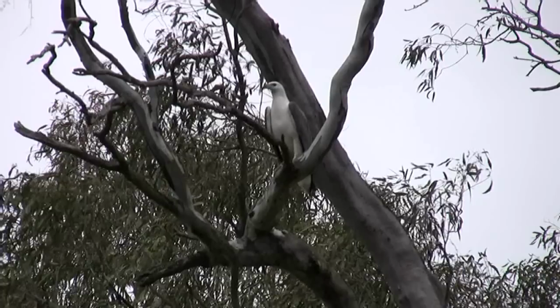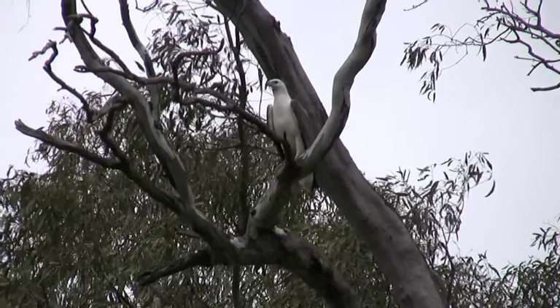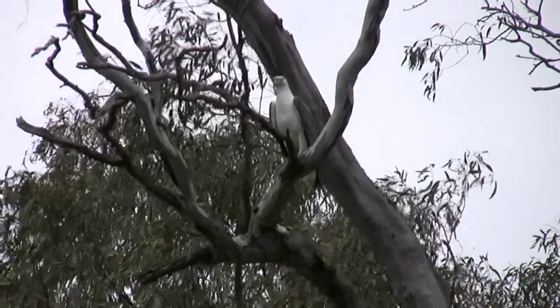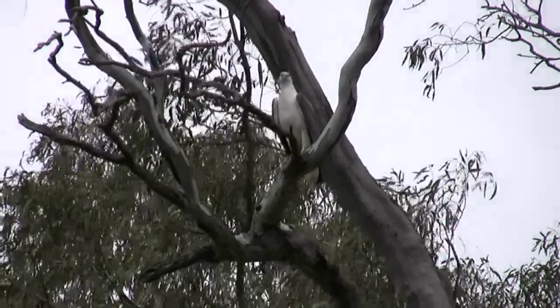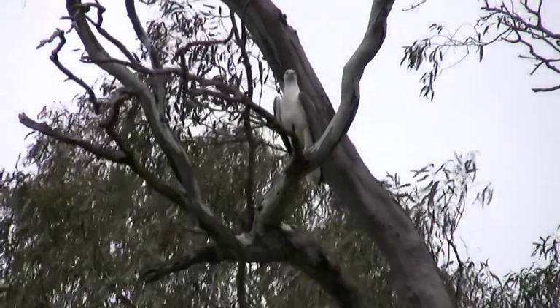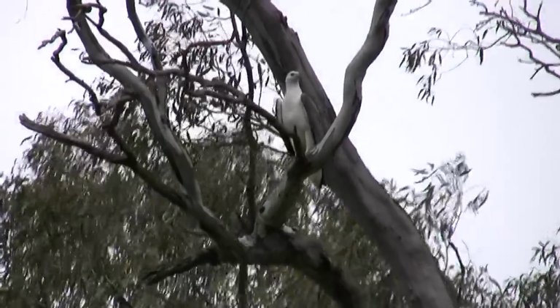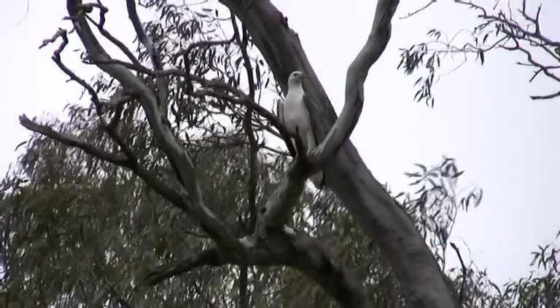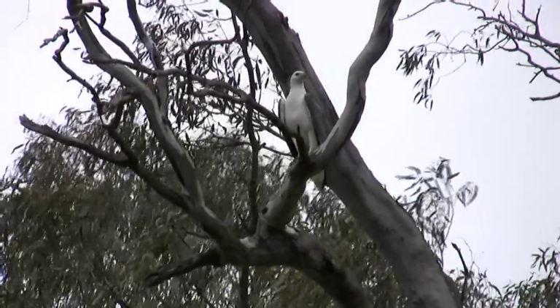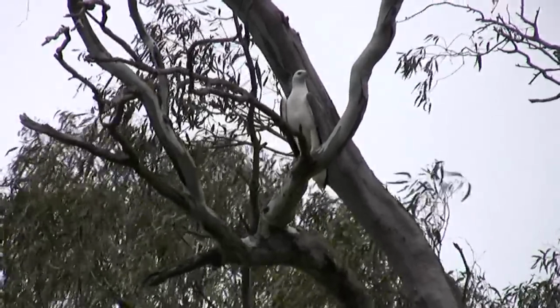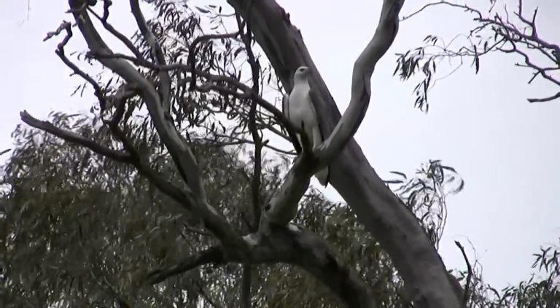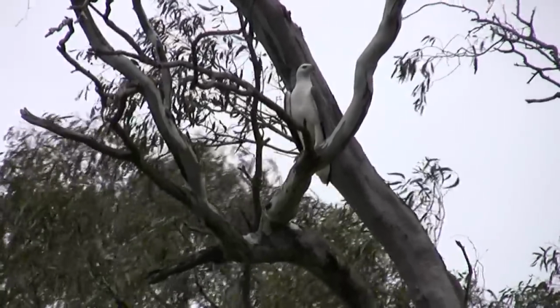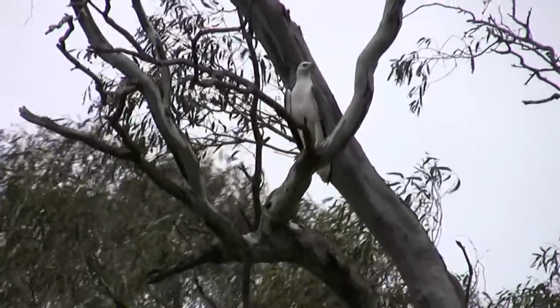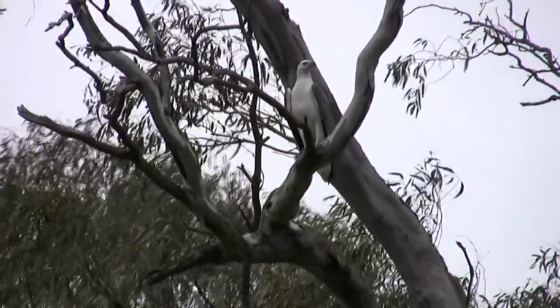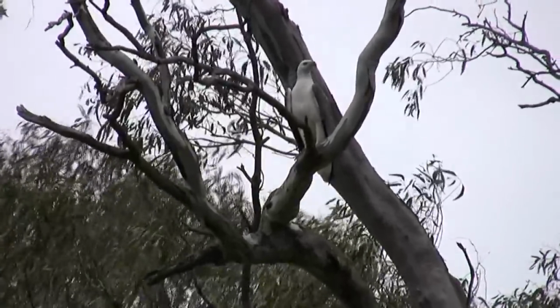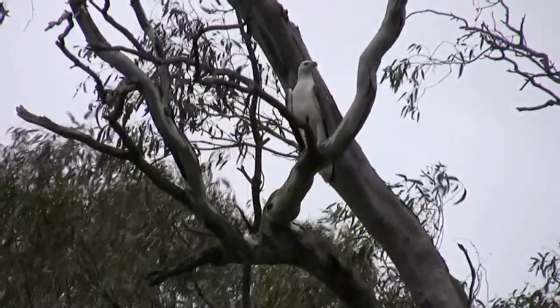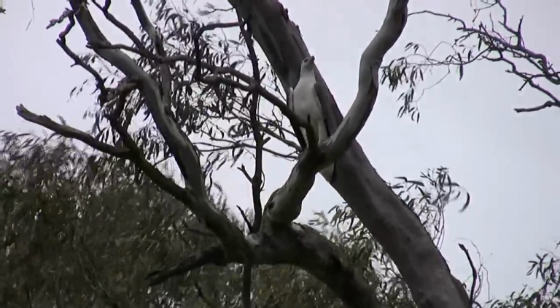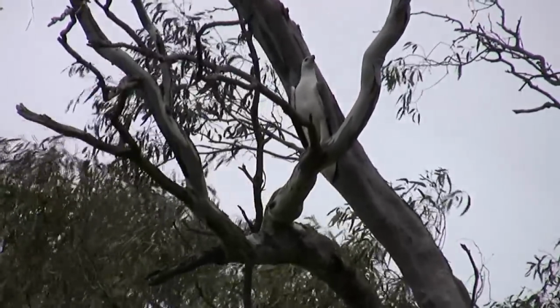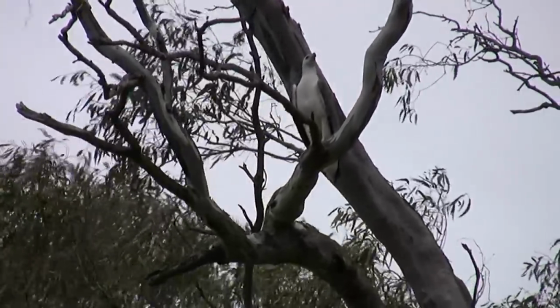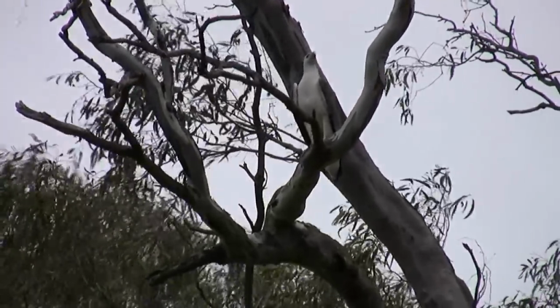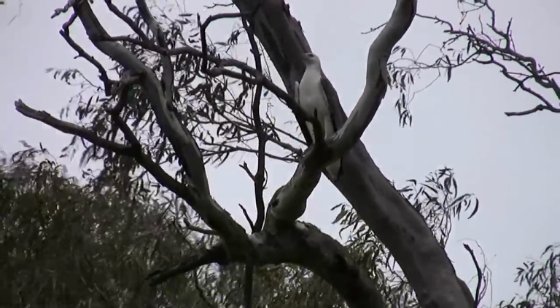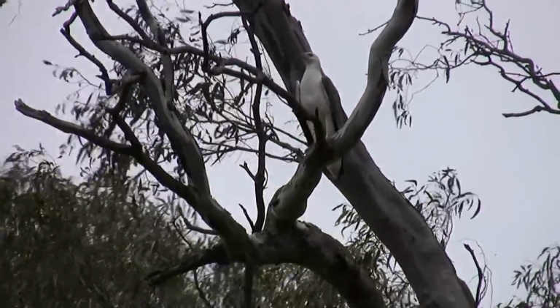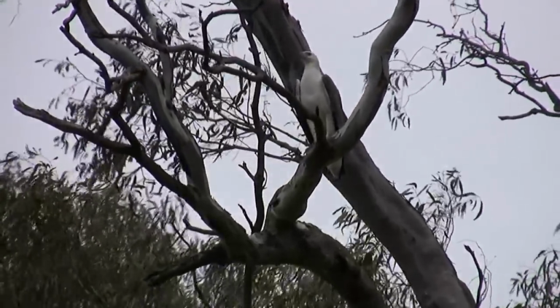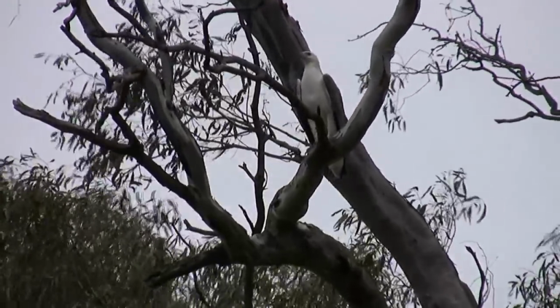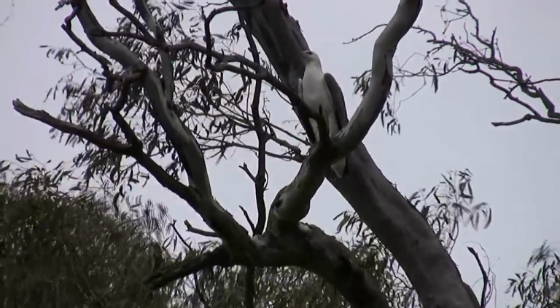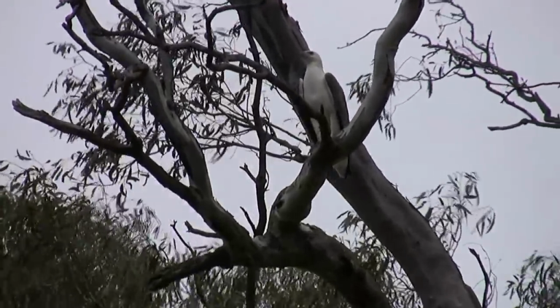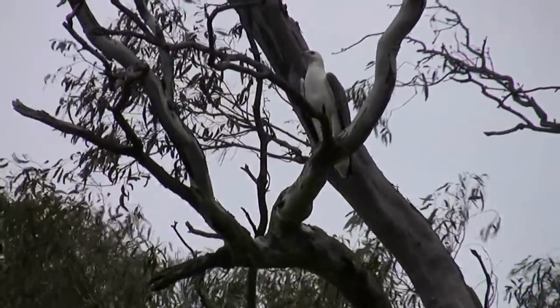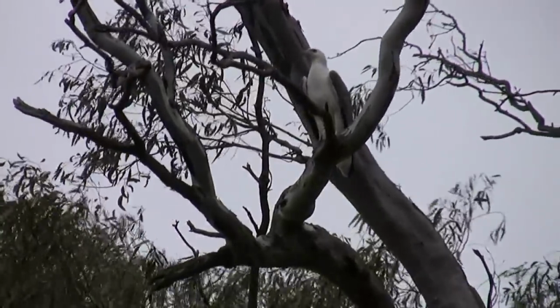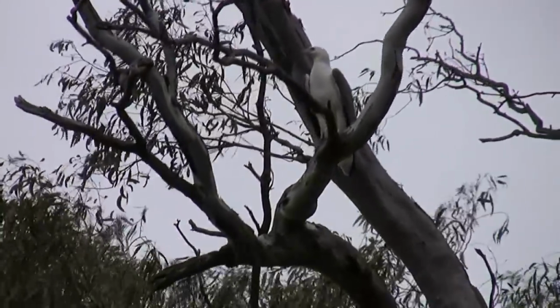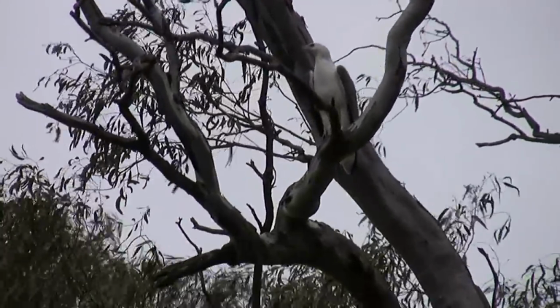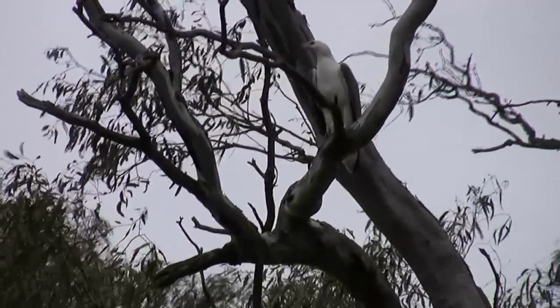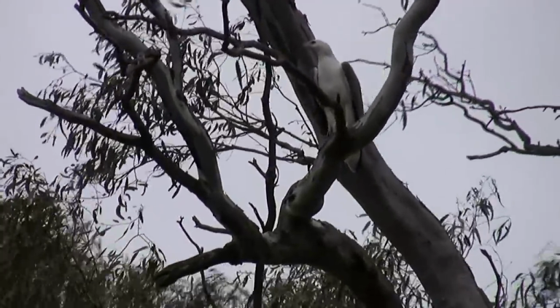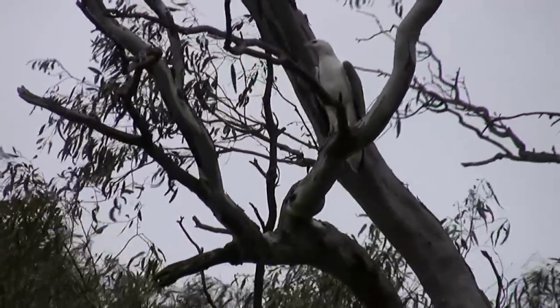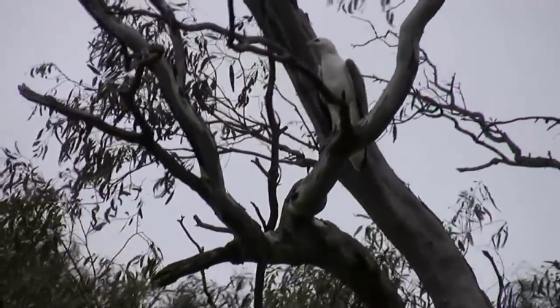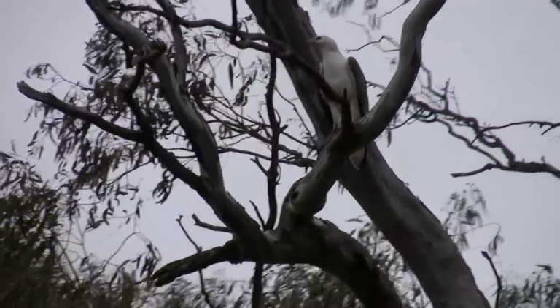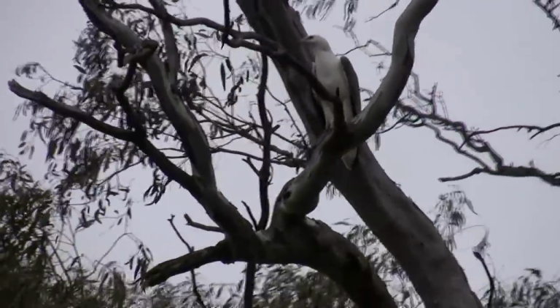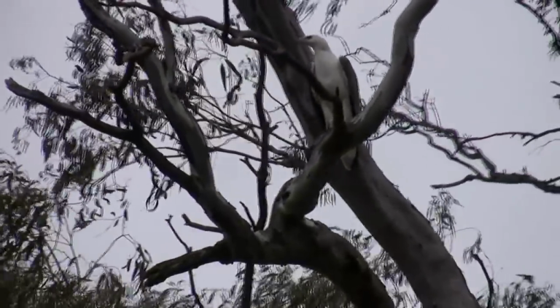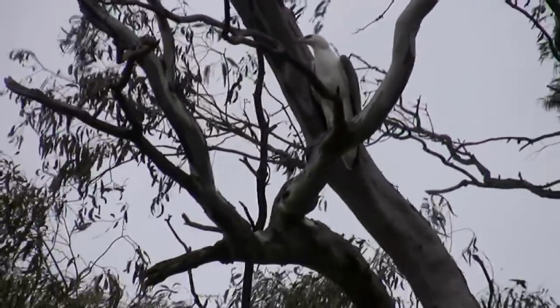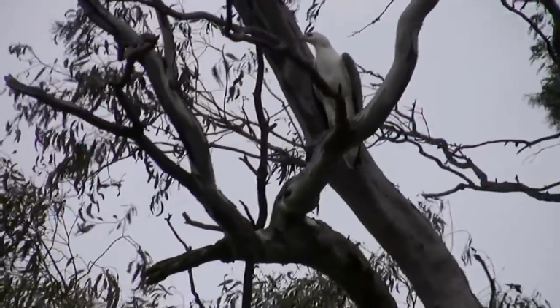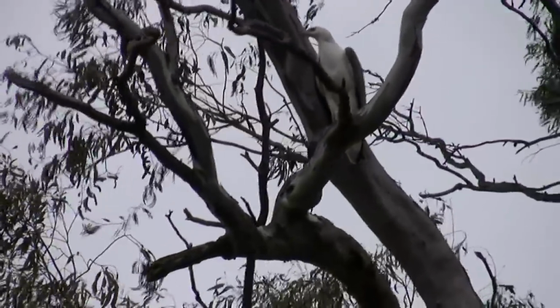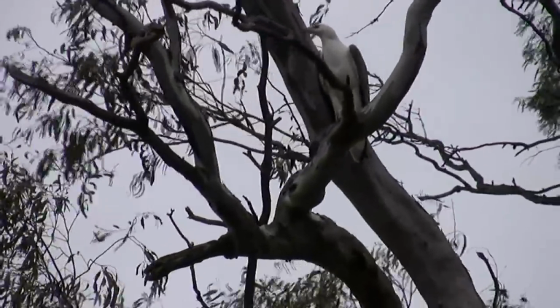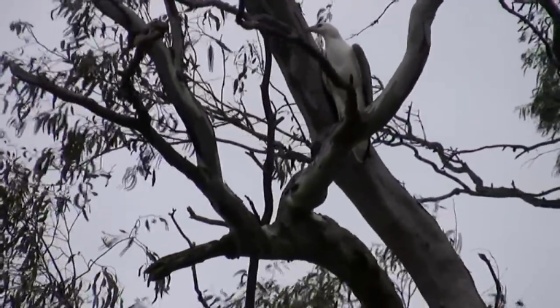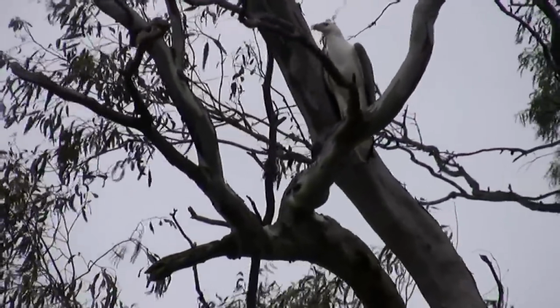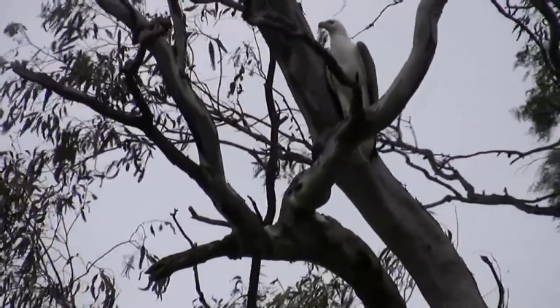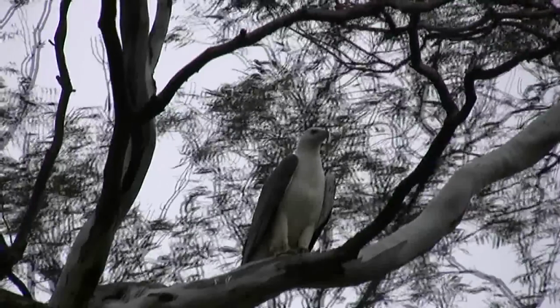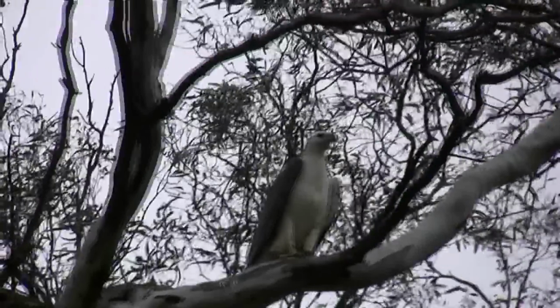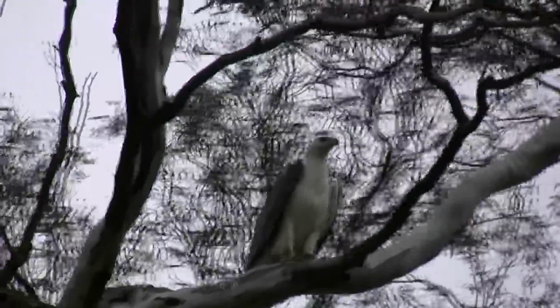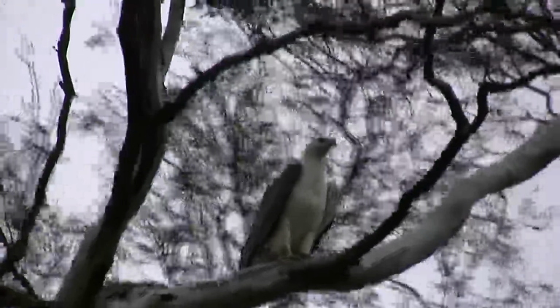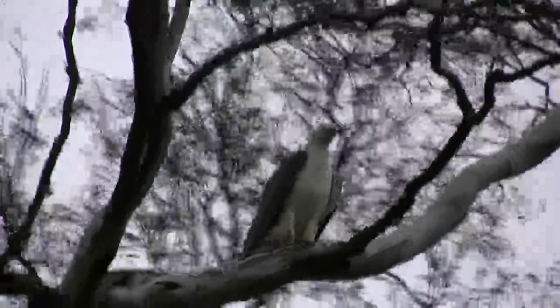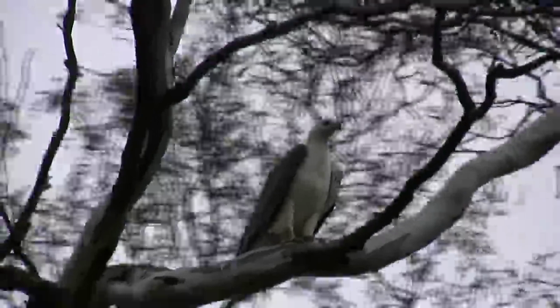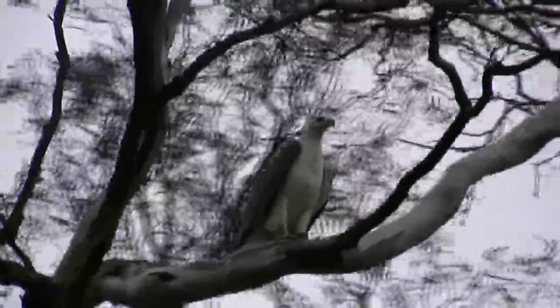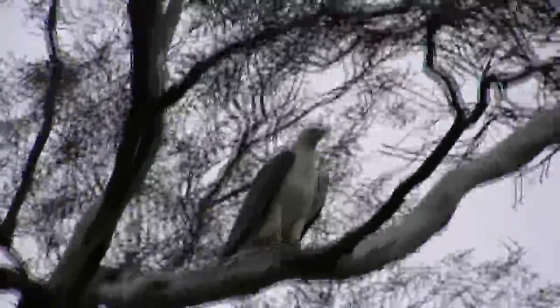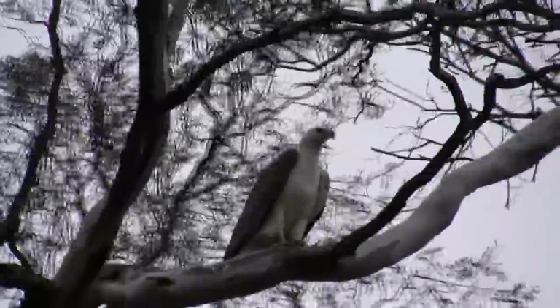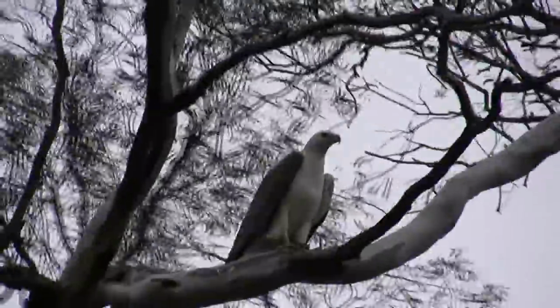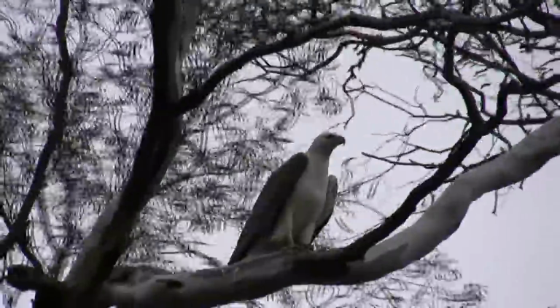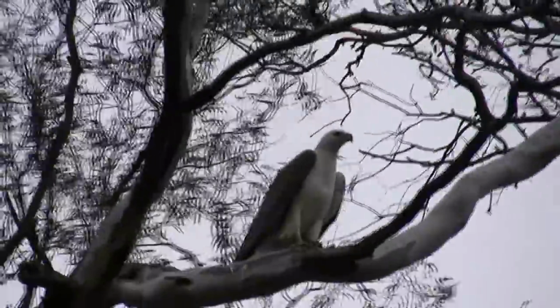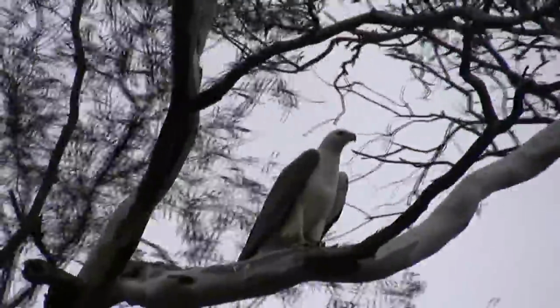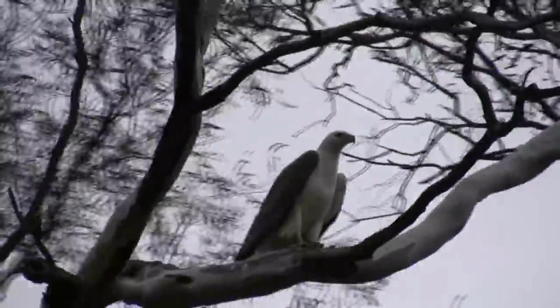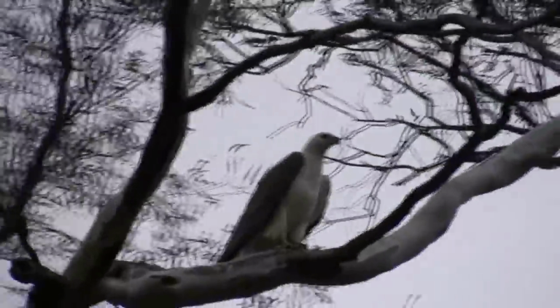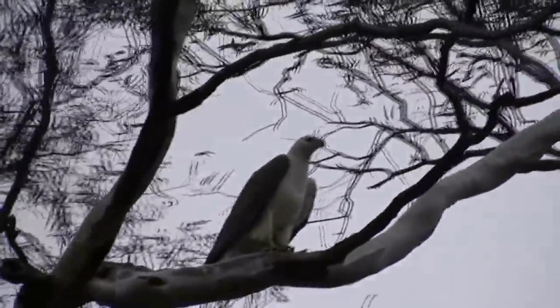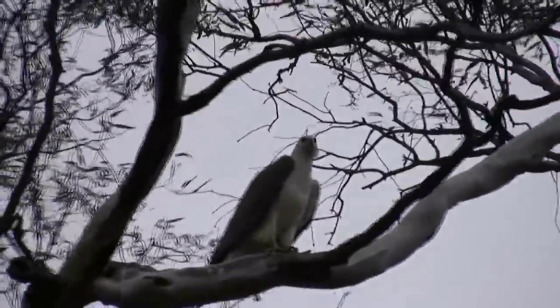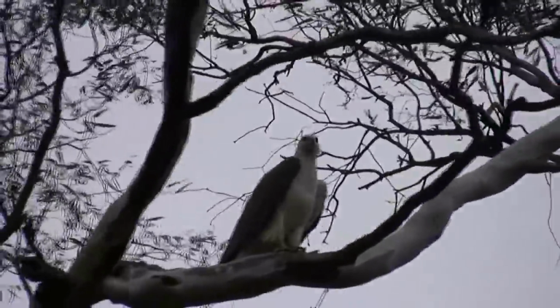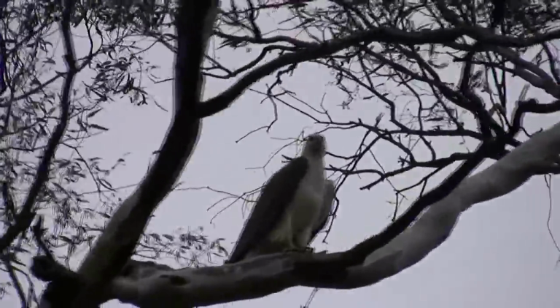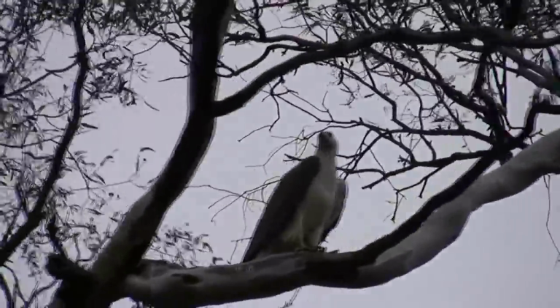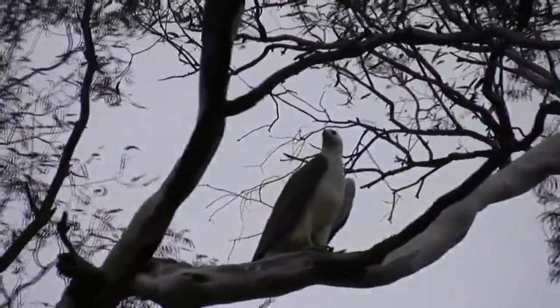The sea eagle was still there on our return. Our guide informed us it had a nest in a nearby tree.